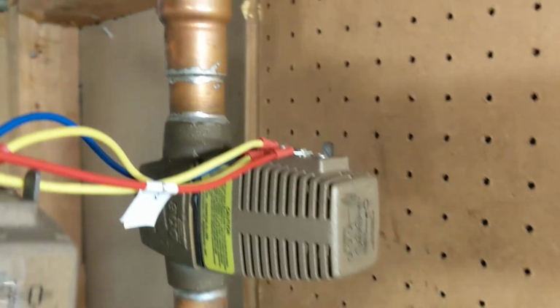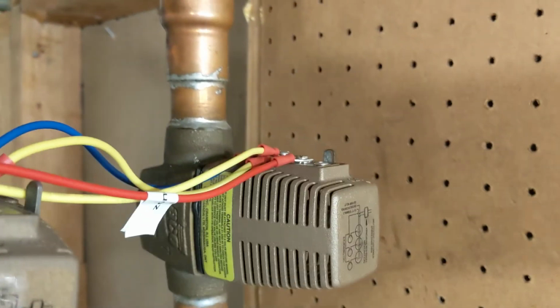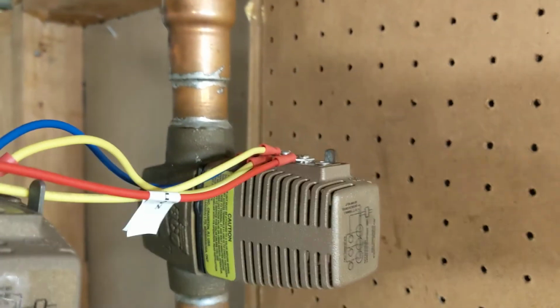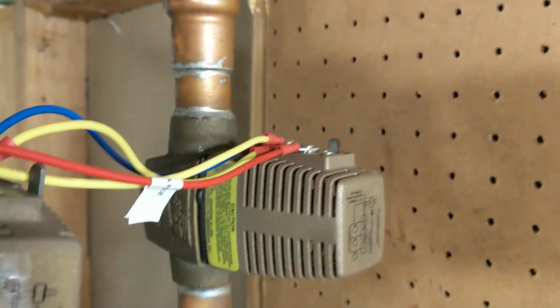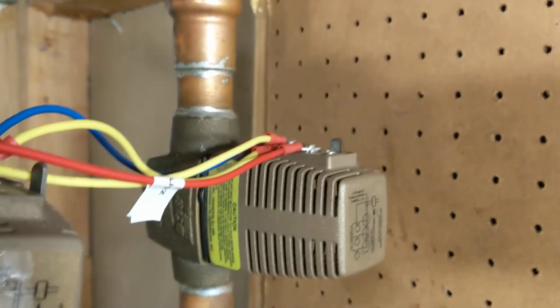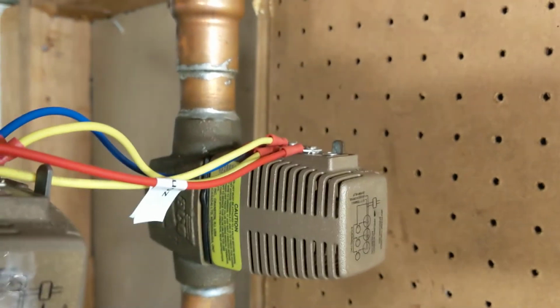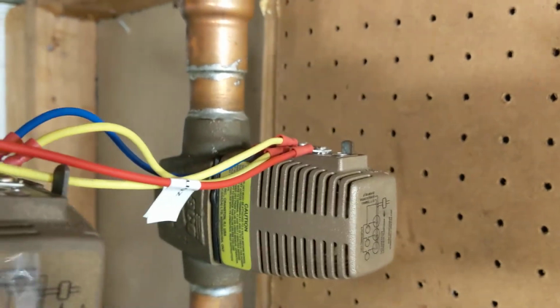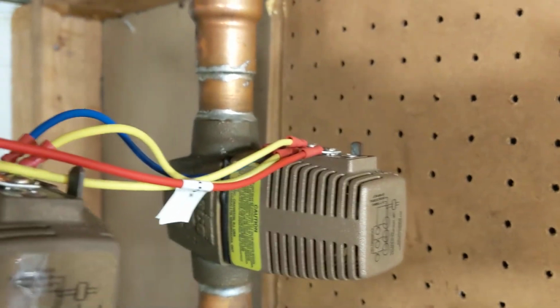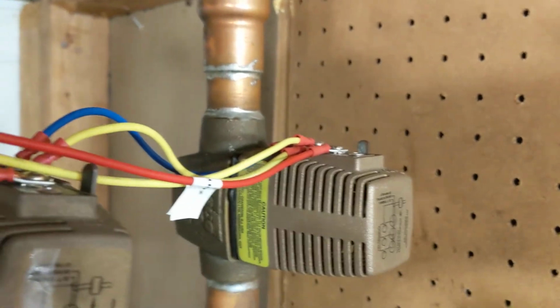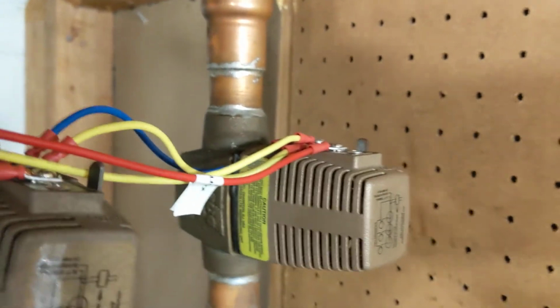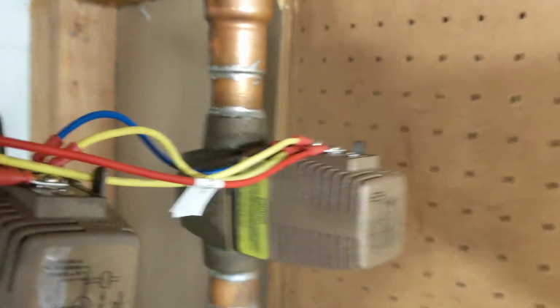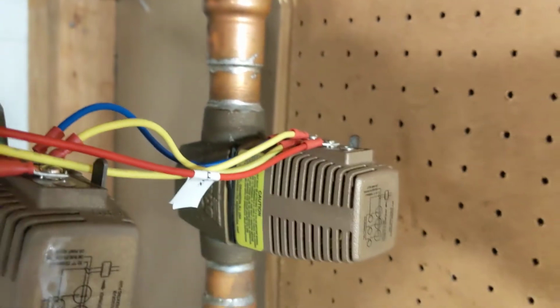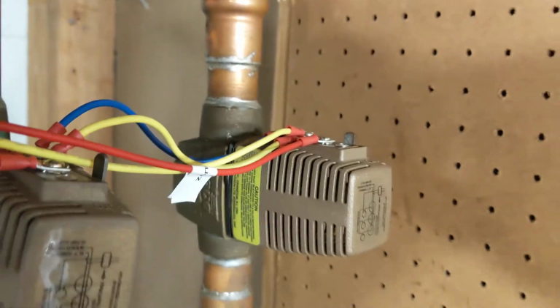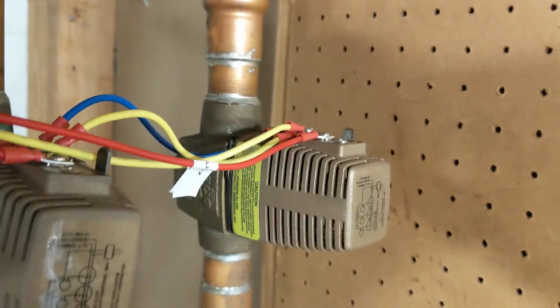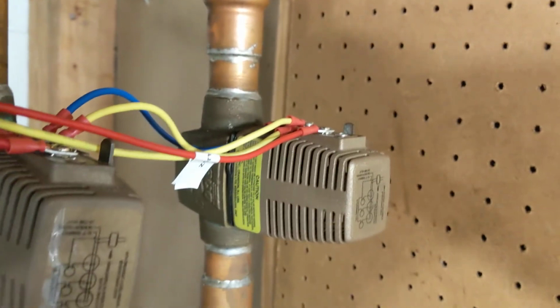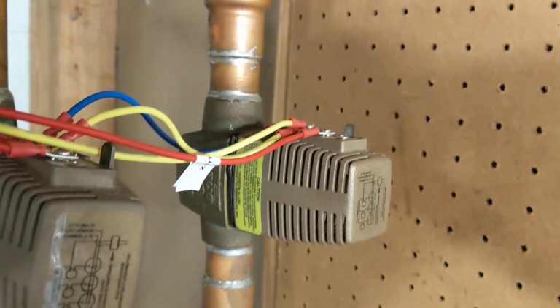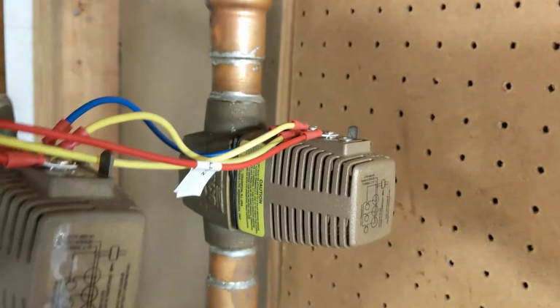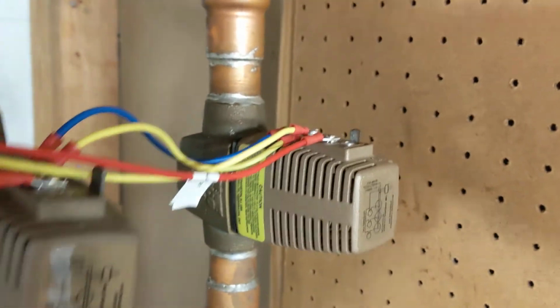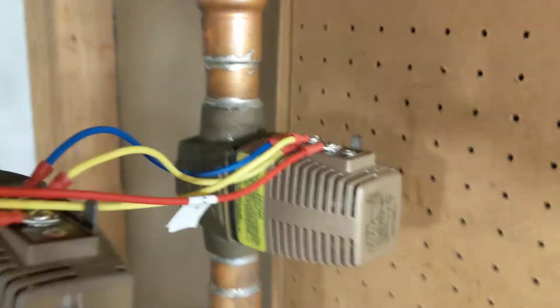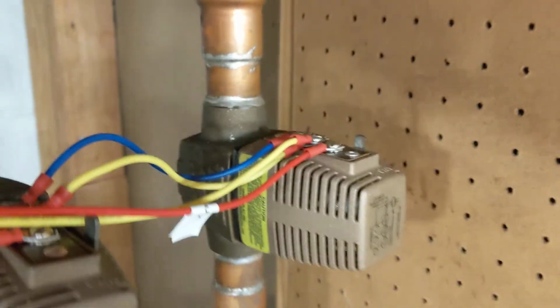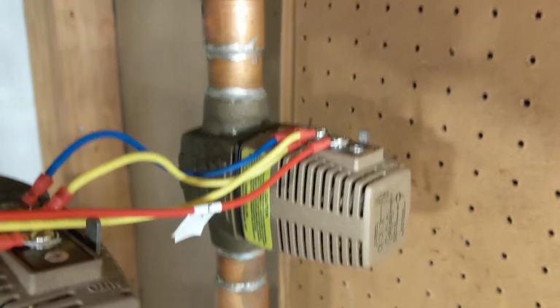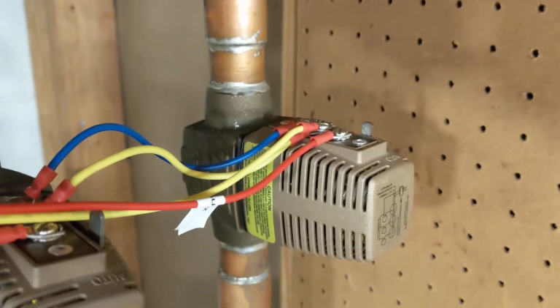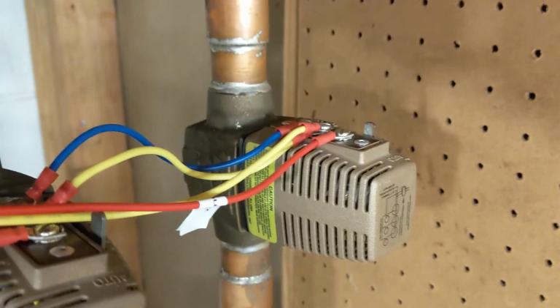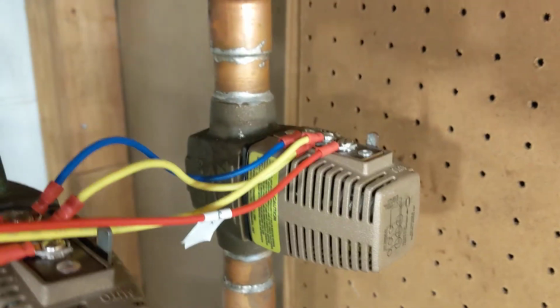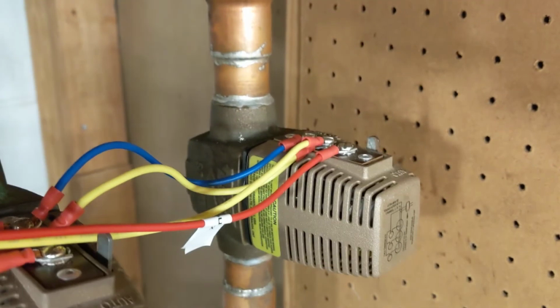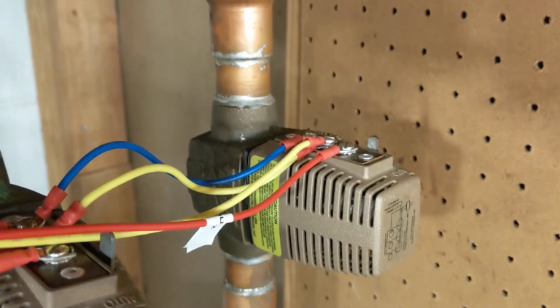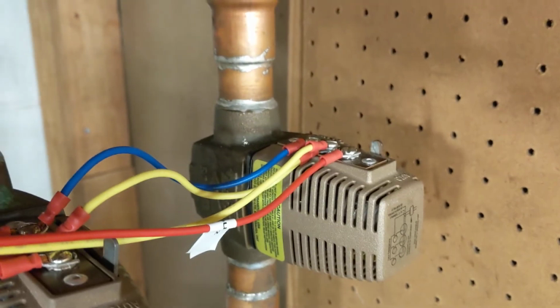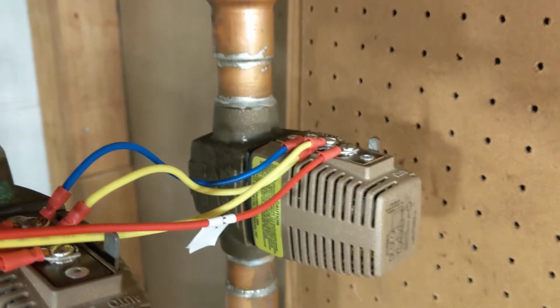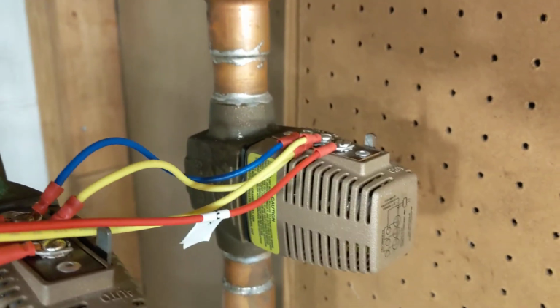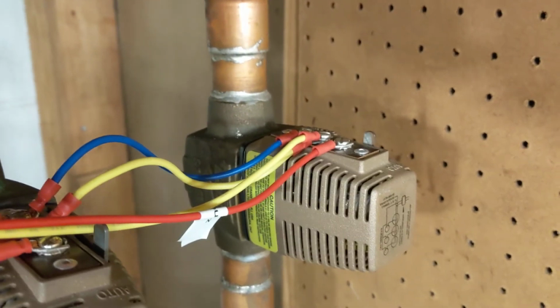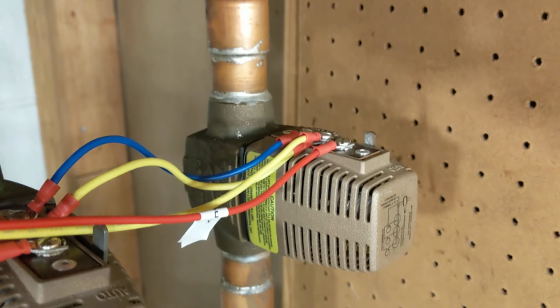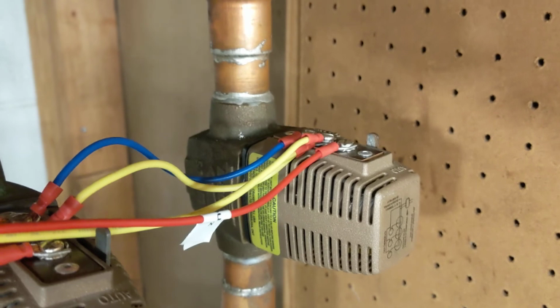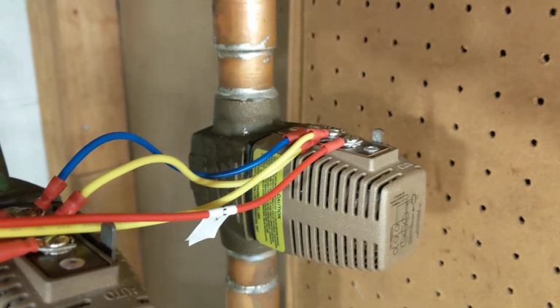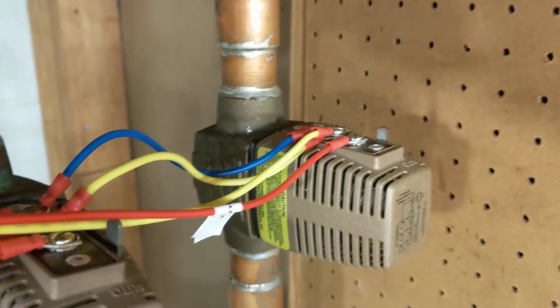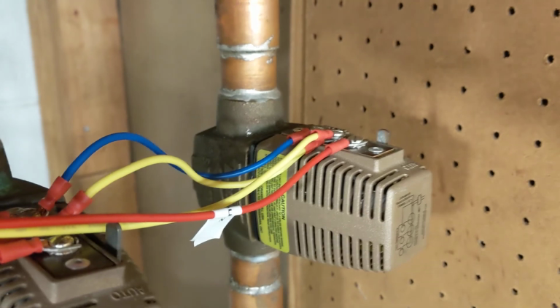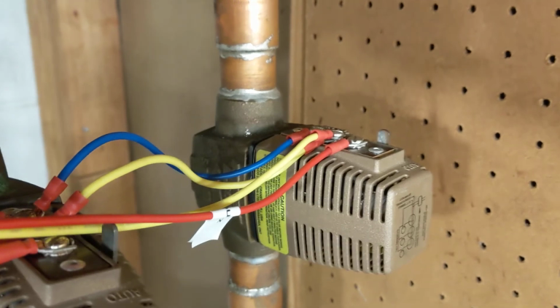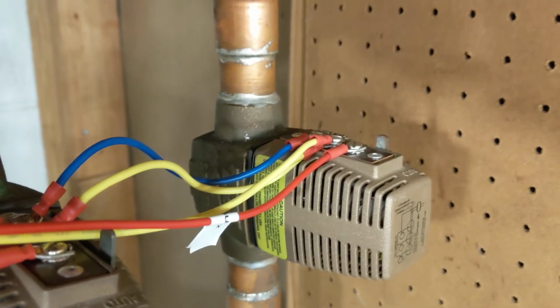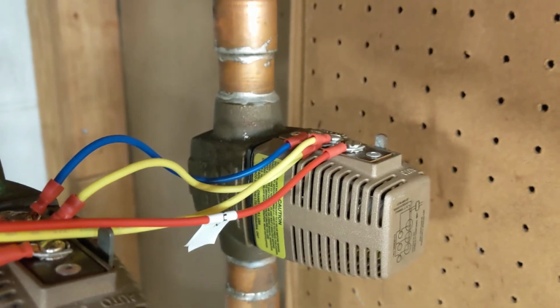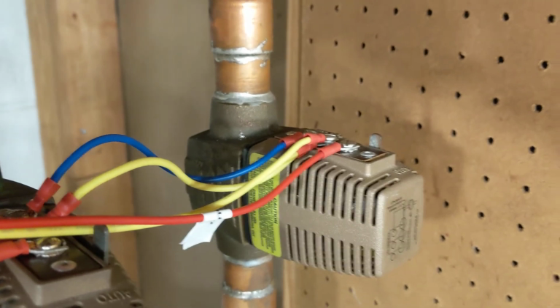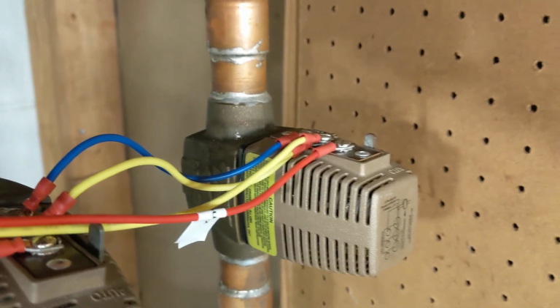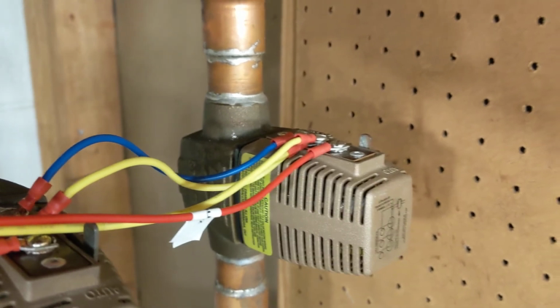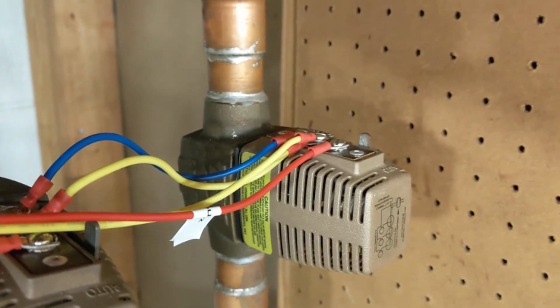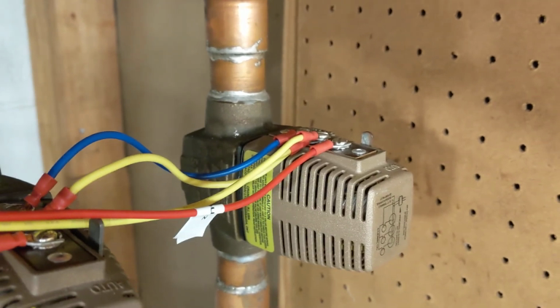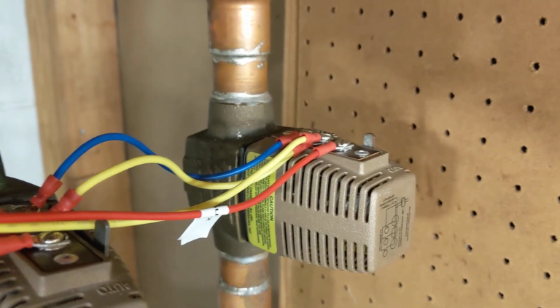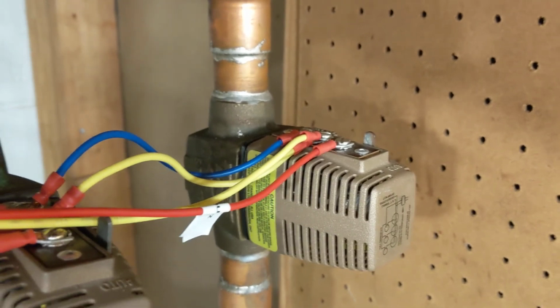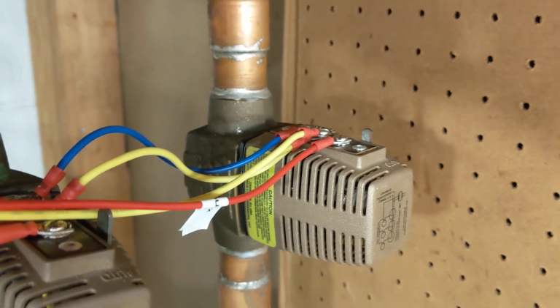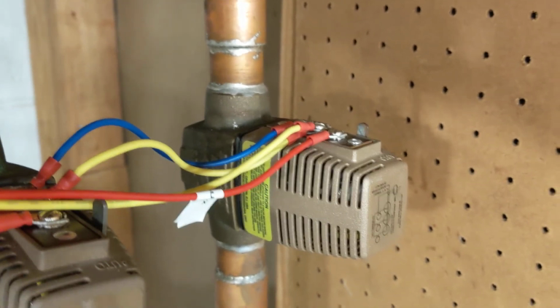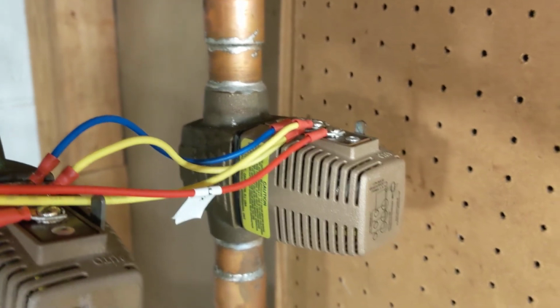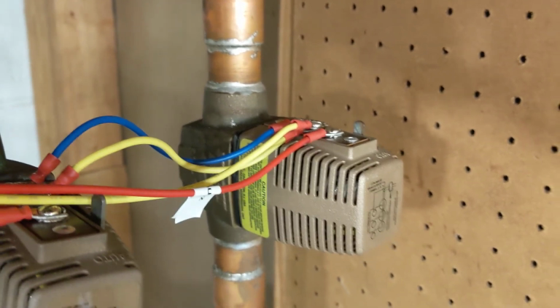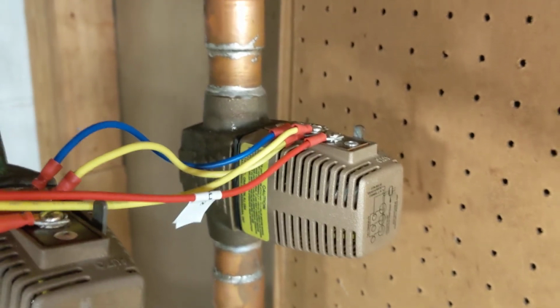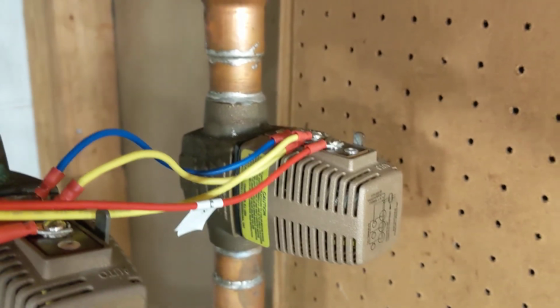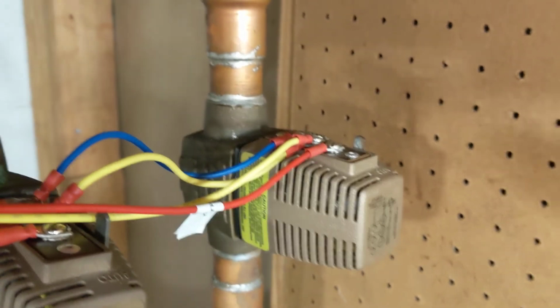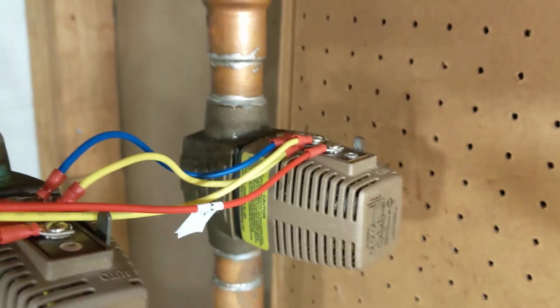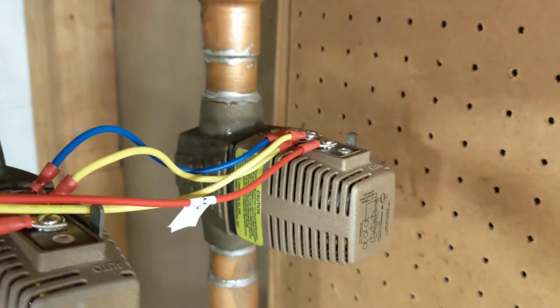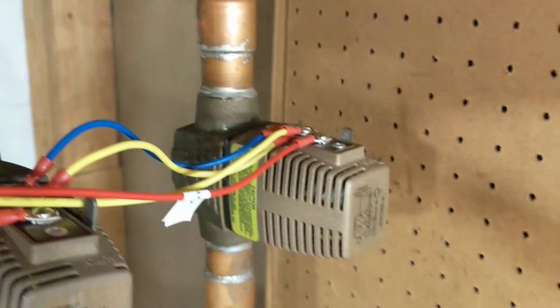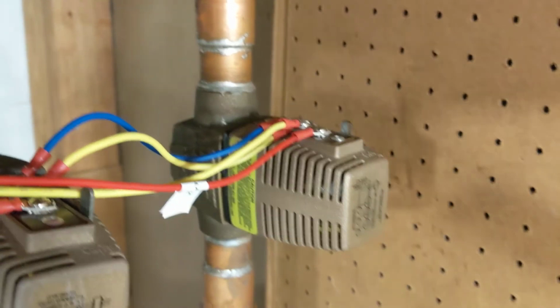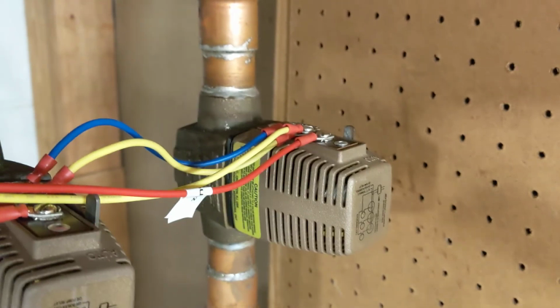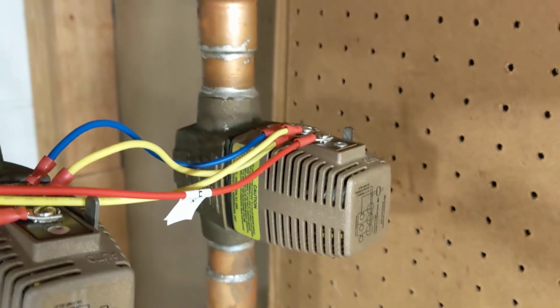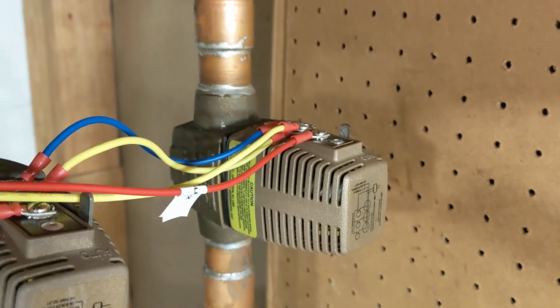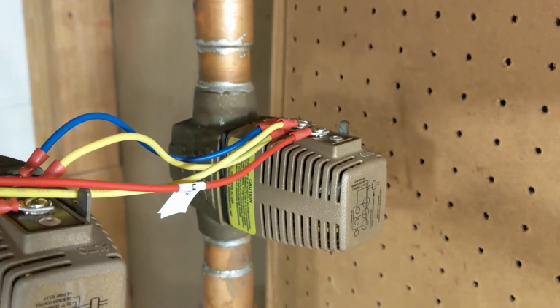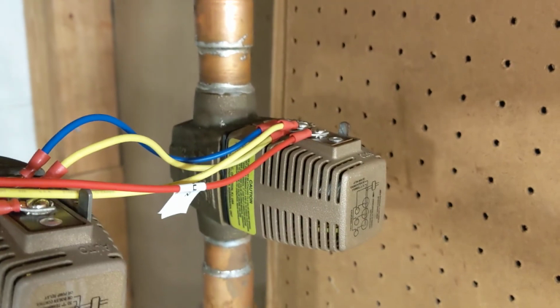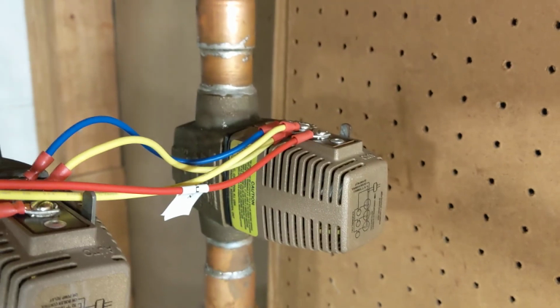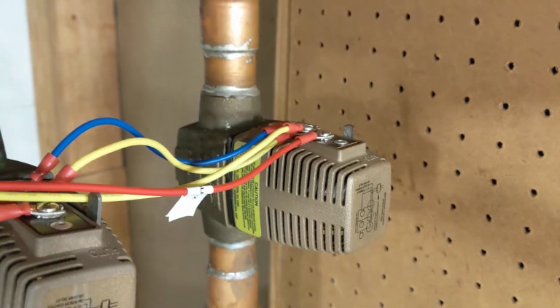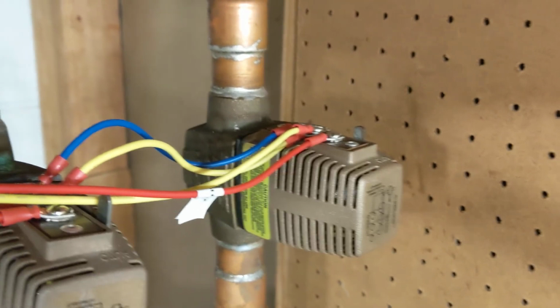That's the end — just rewire the new one according to the way the old one was wired up, put it back on, and everything should be fine.